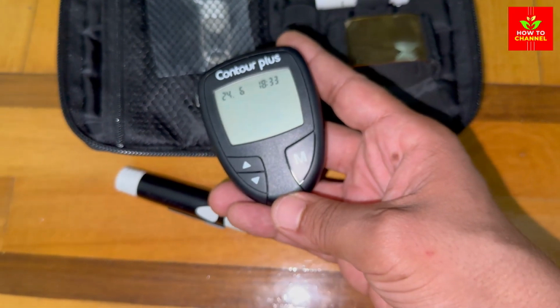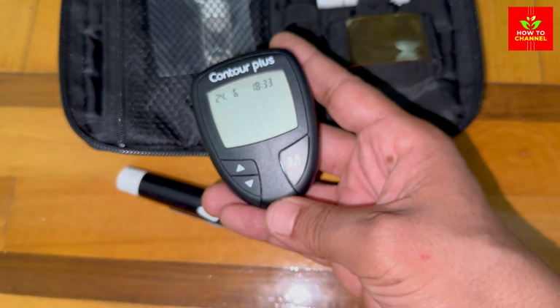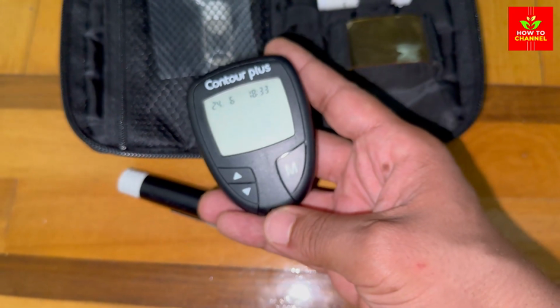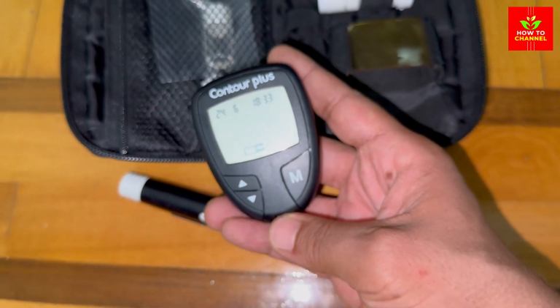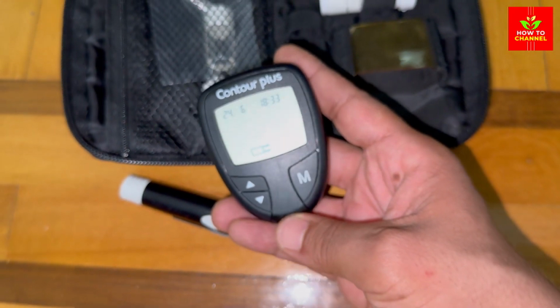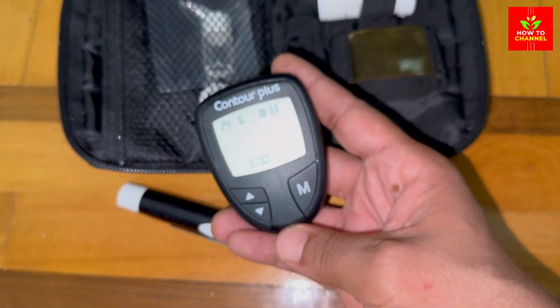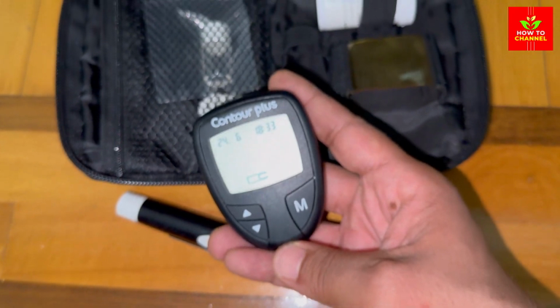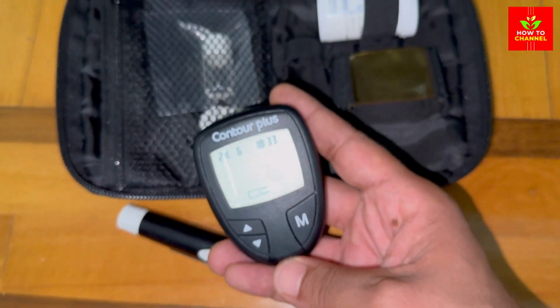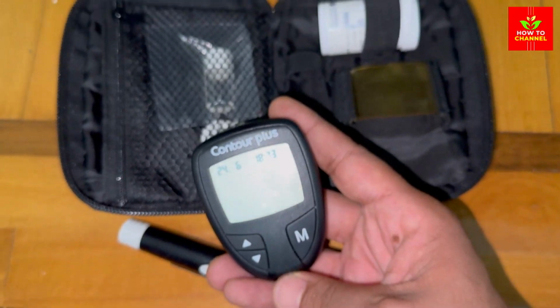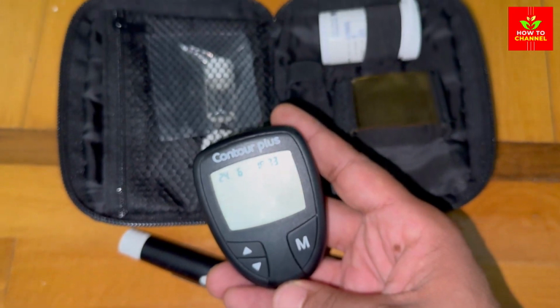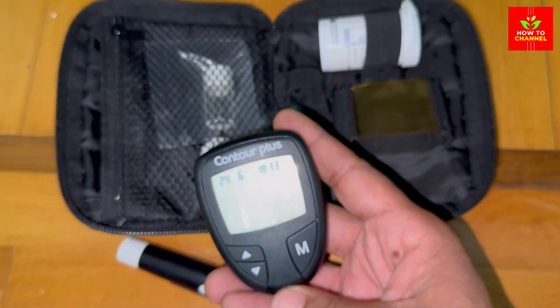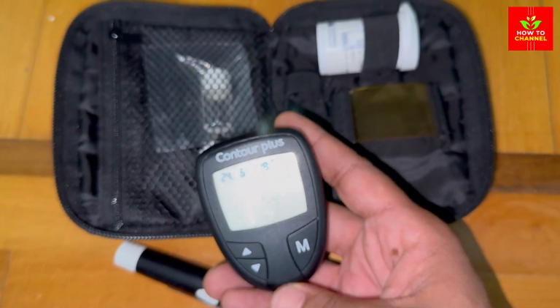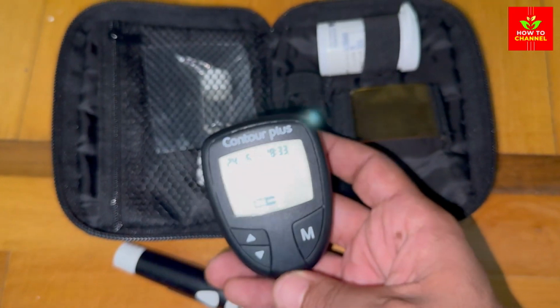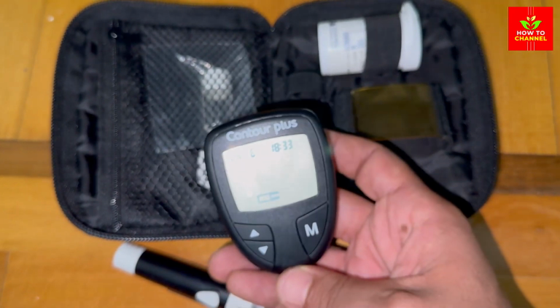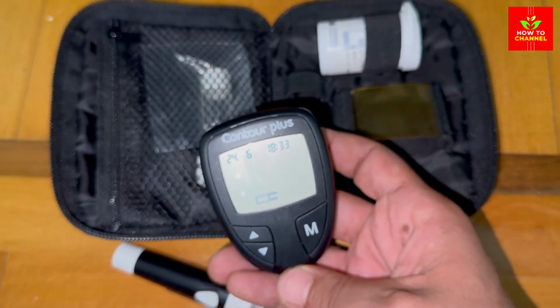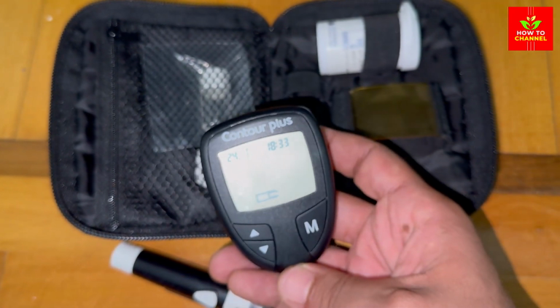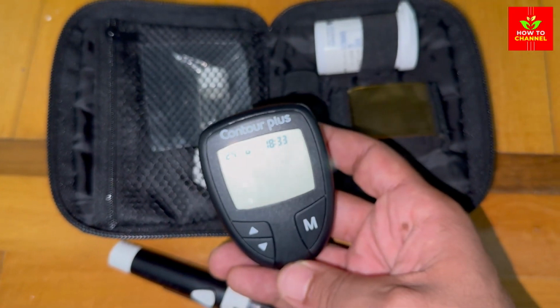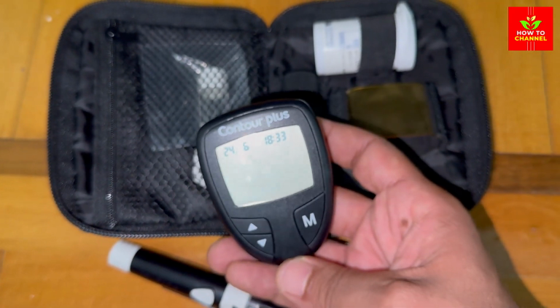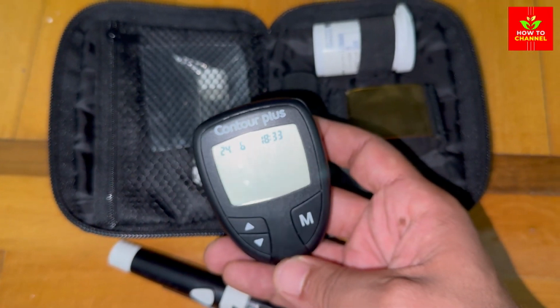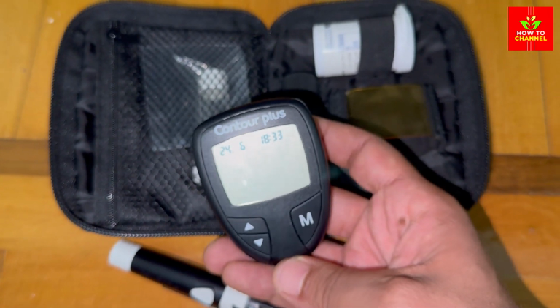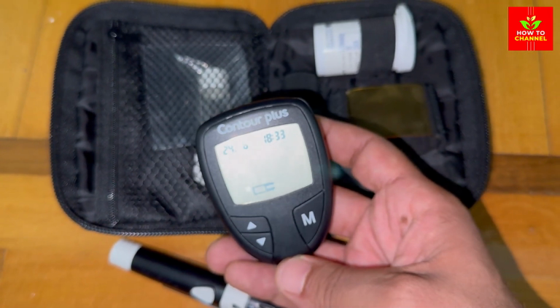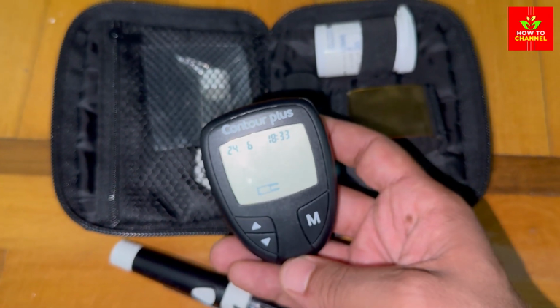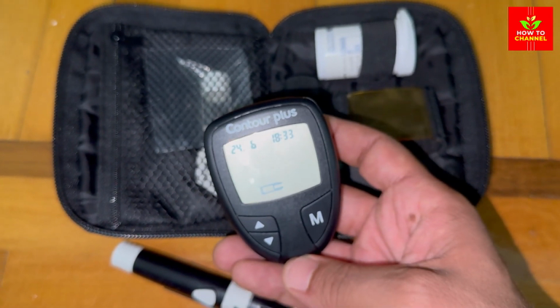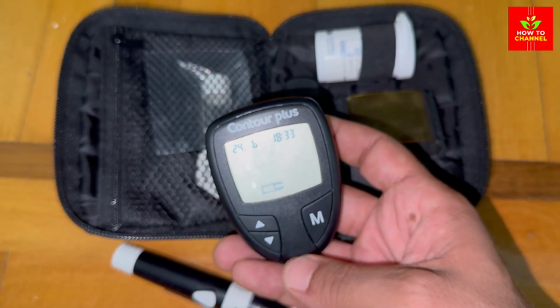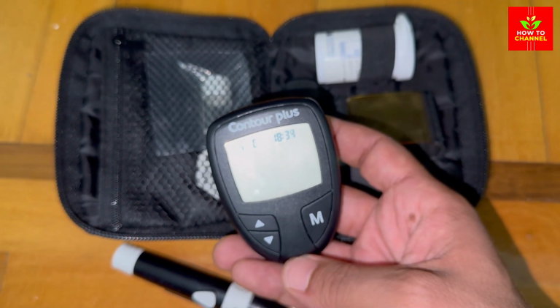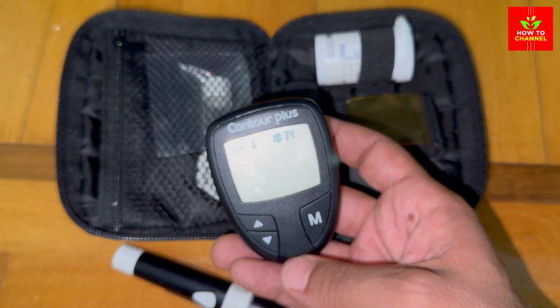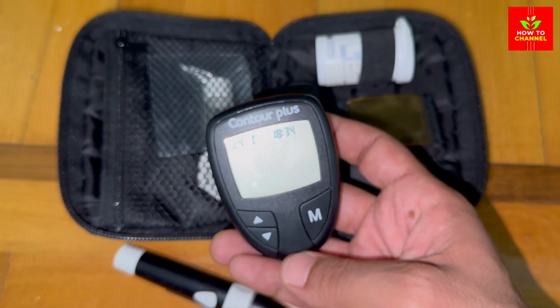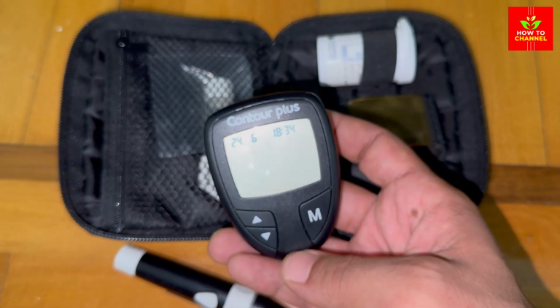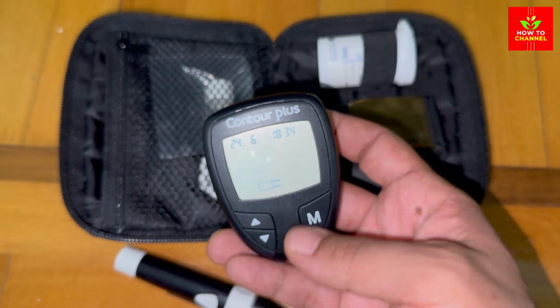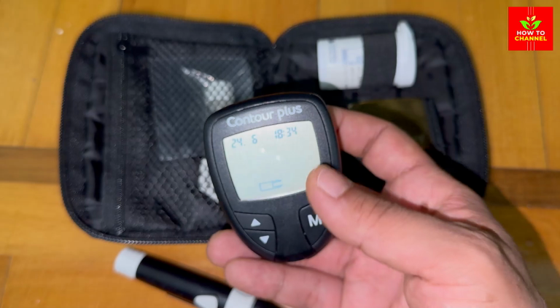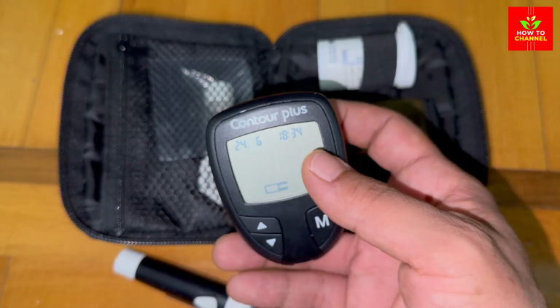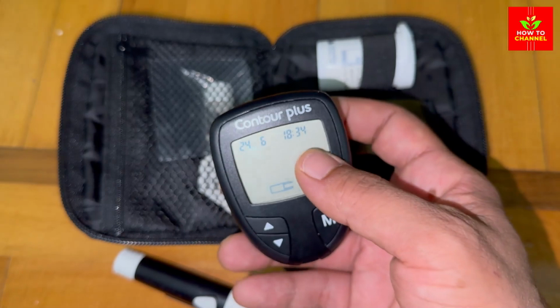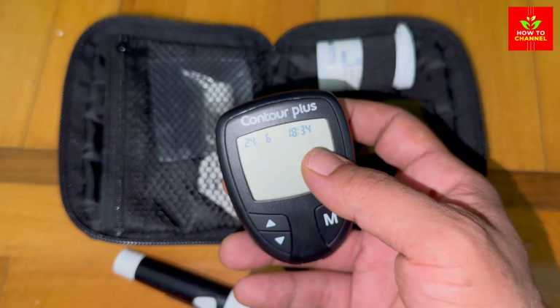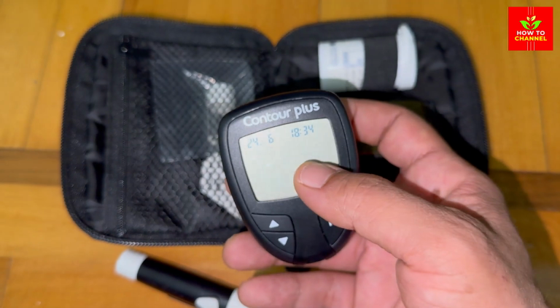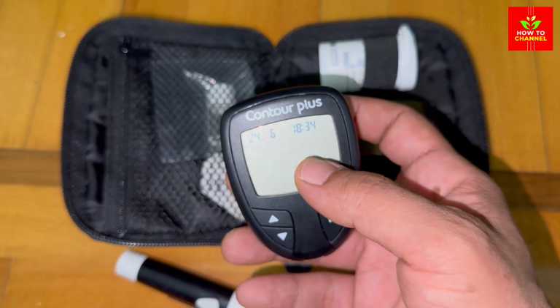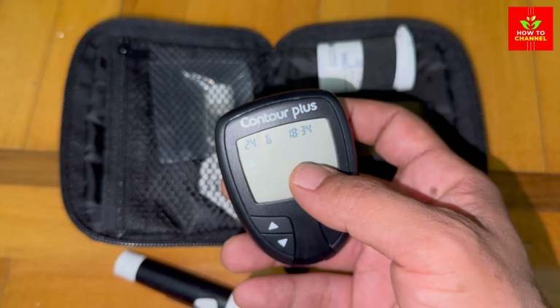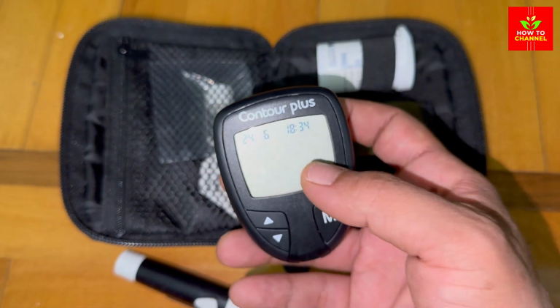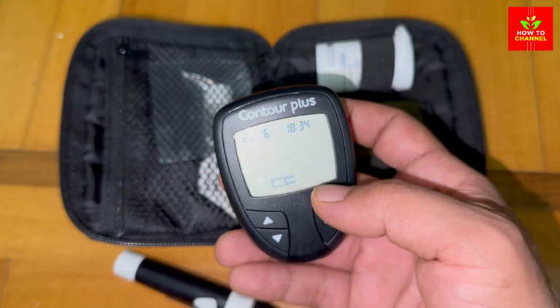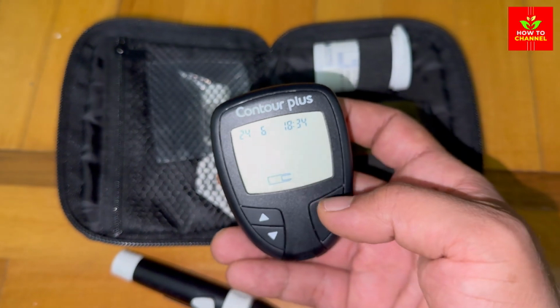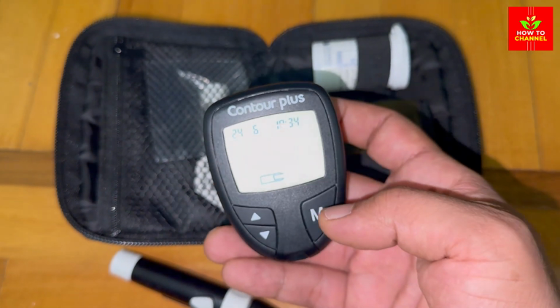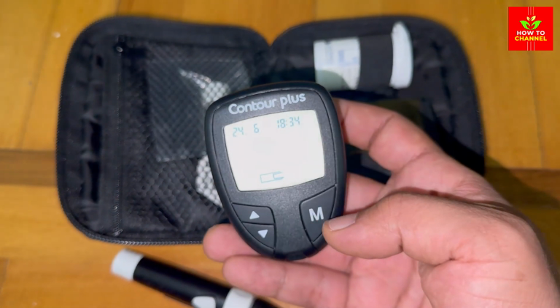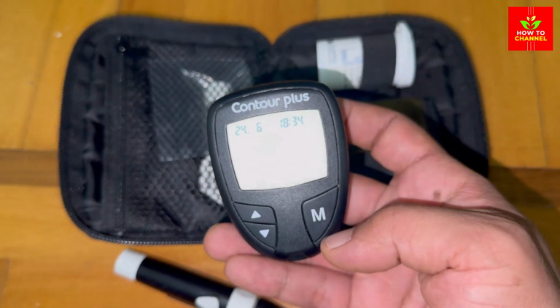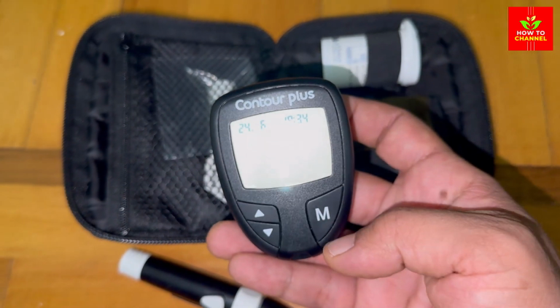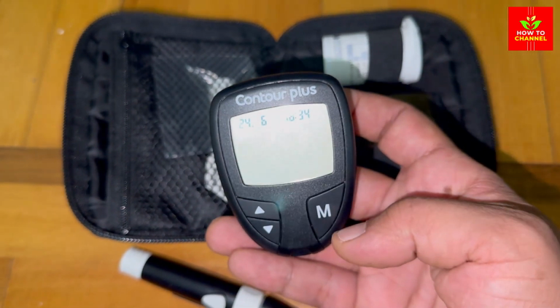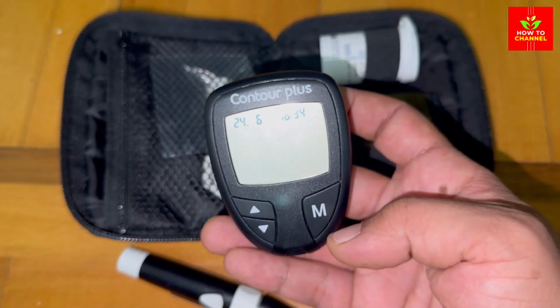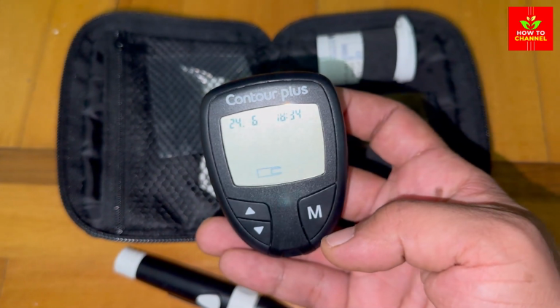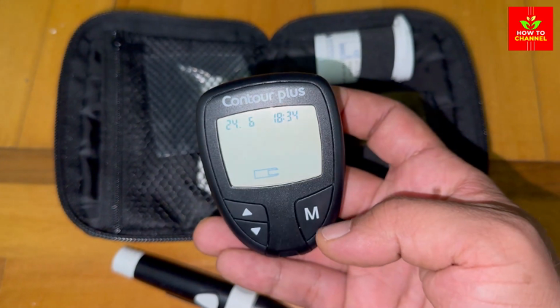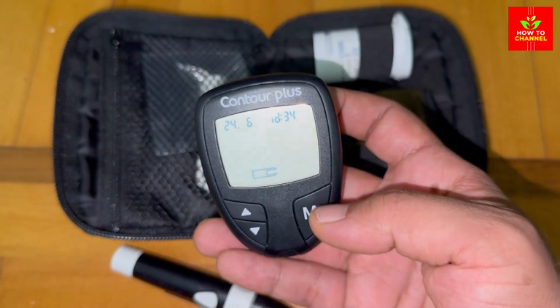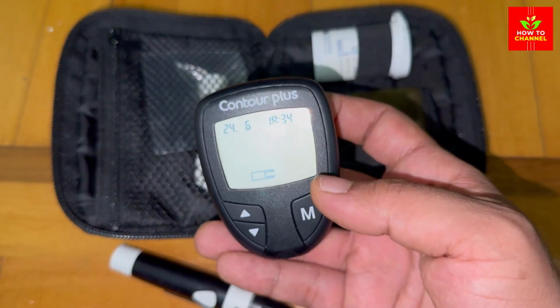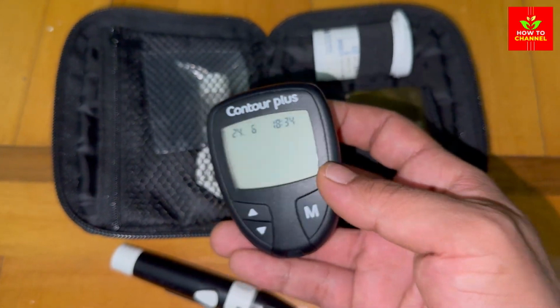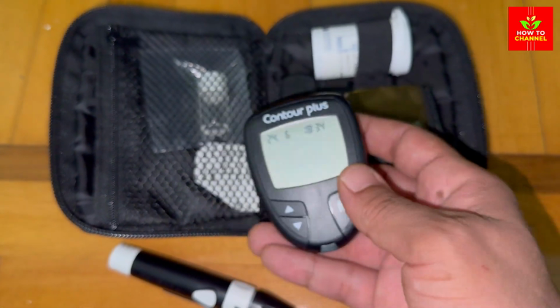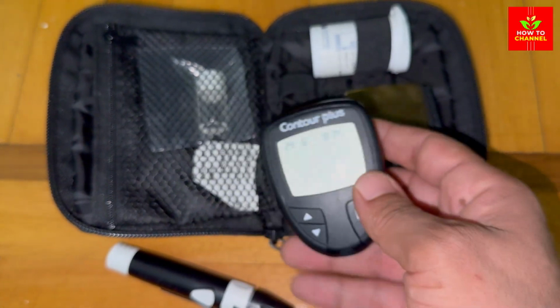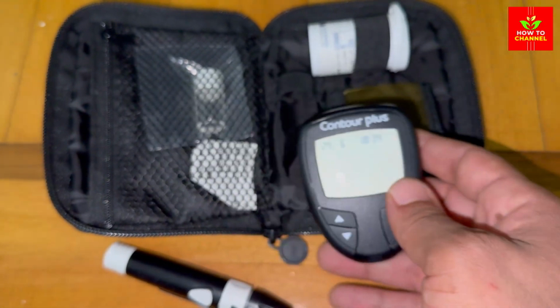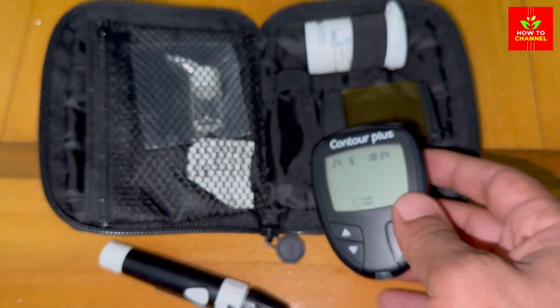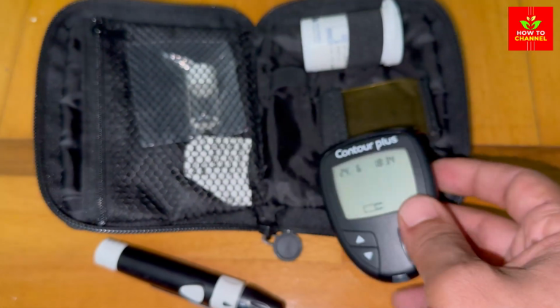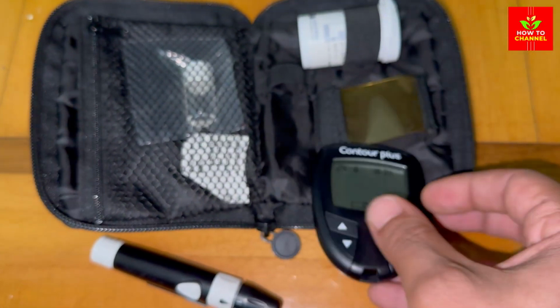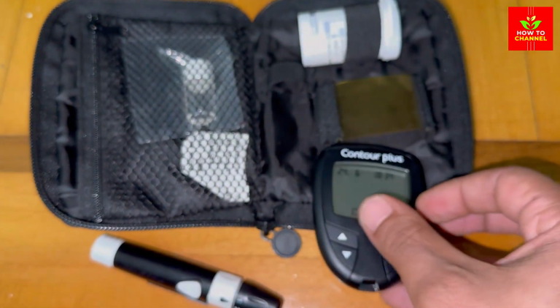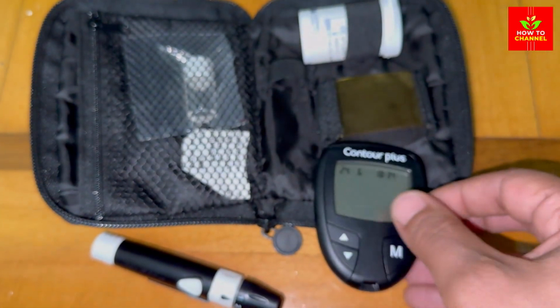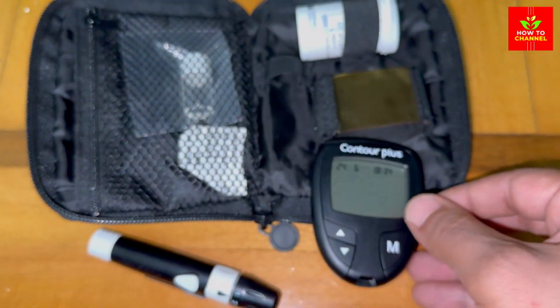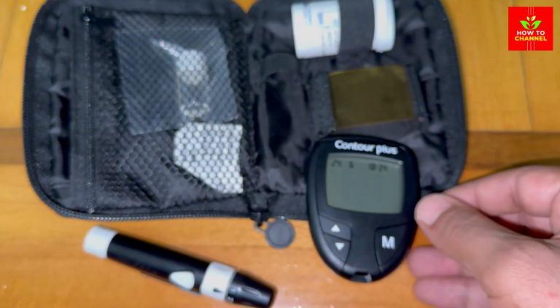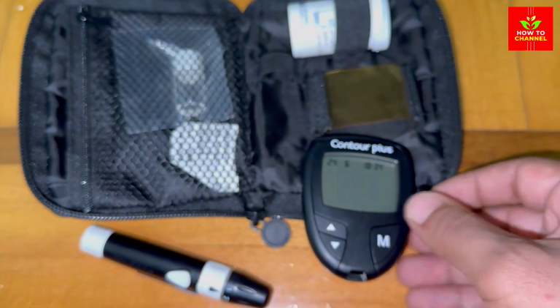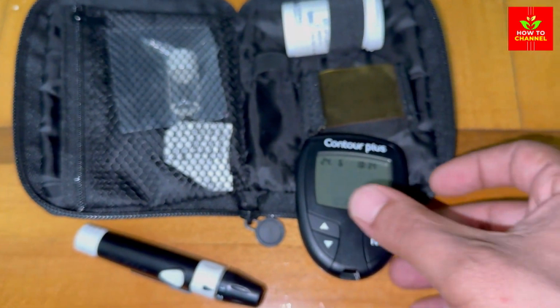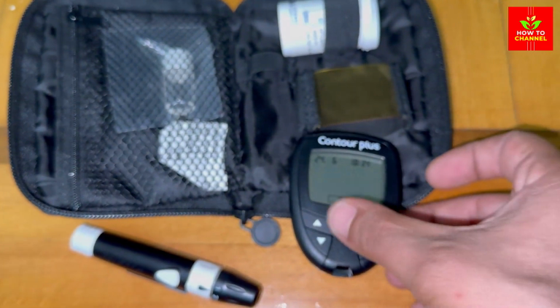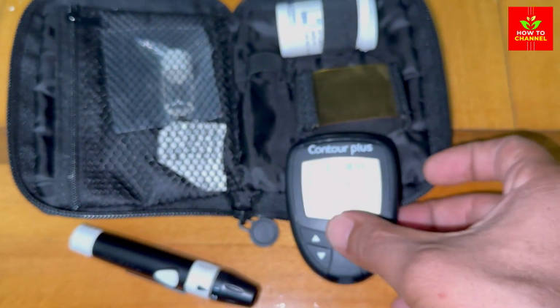Let's lighten things up with a little joke. Why do potatoes make great detectives? Because they keep their eyes peeled.